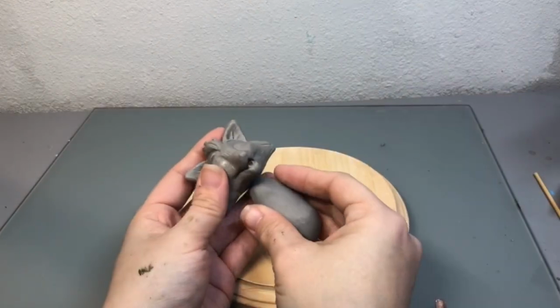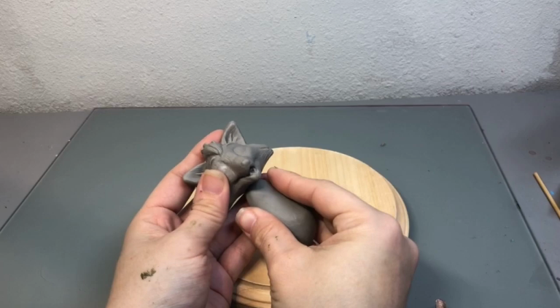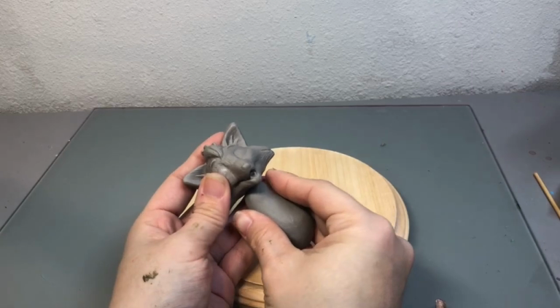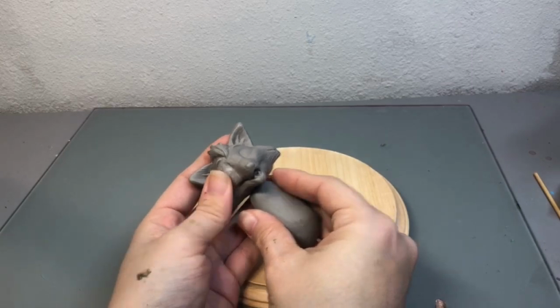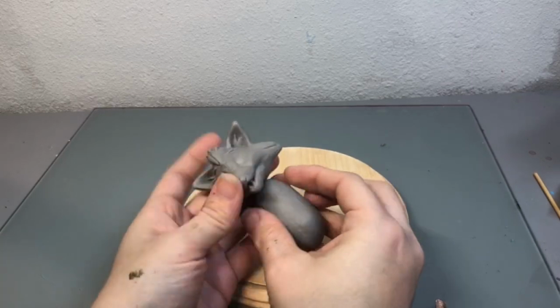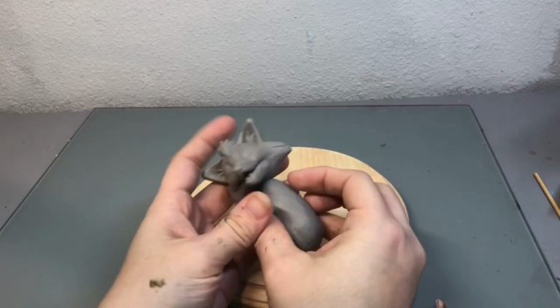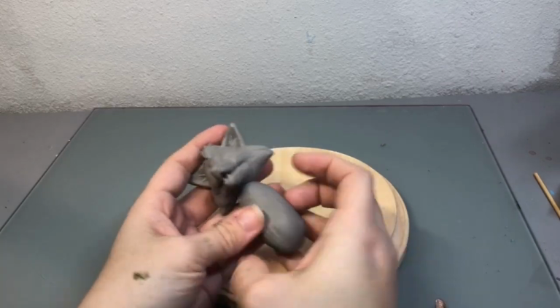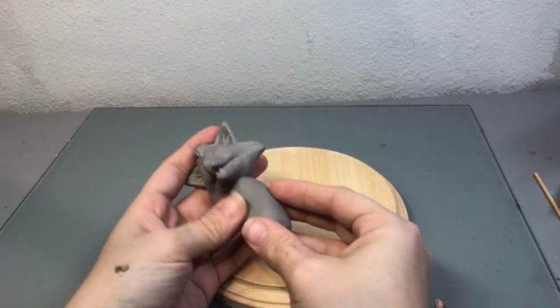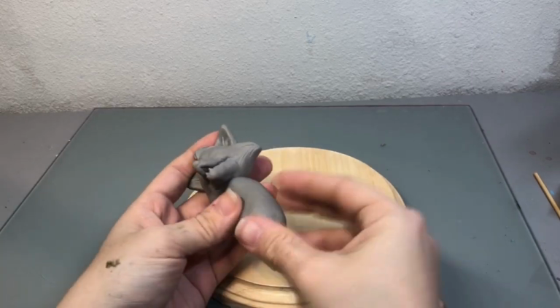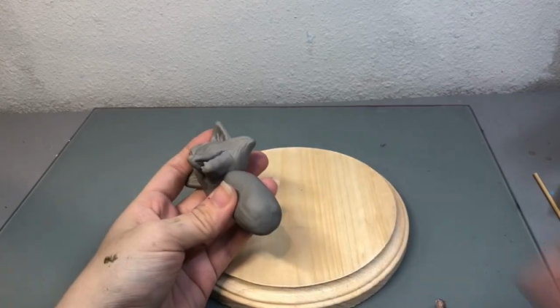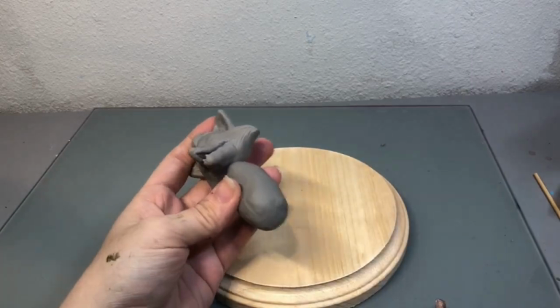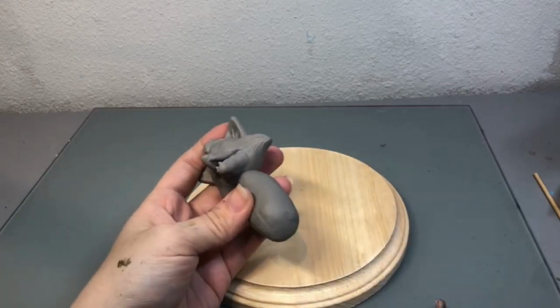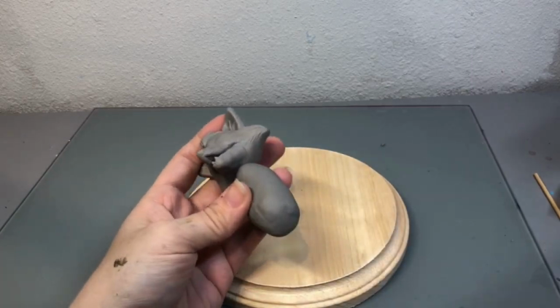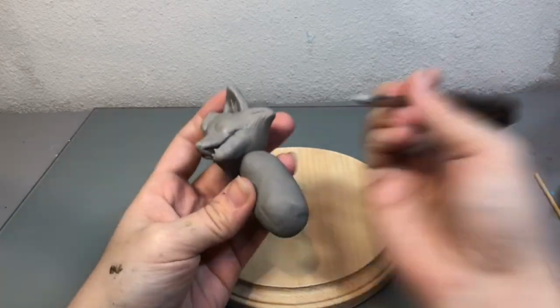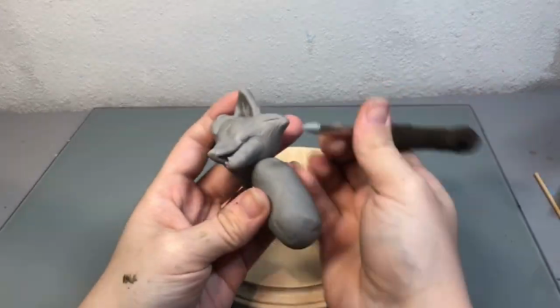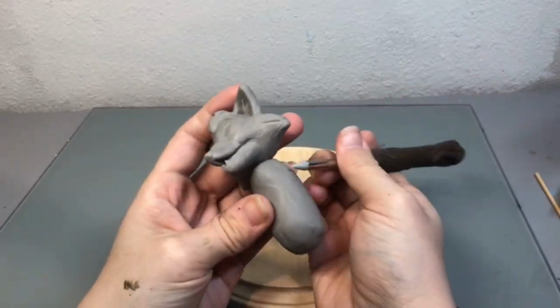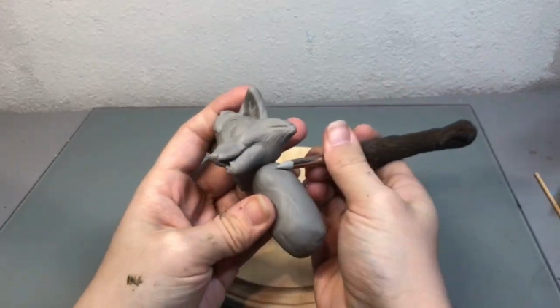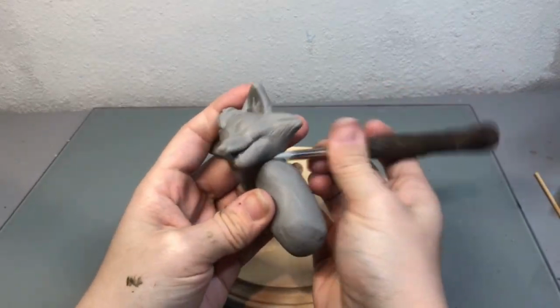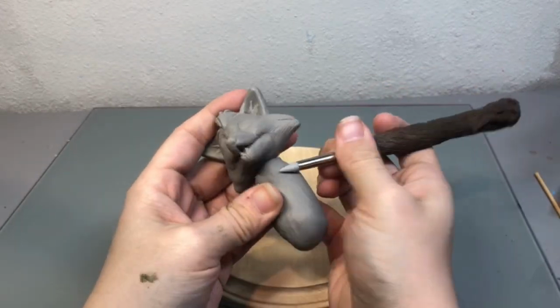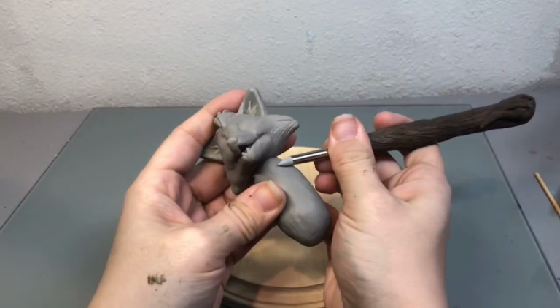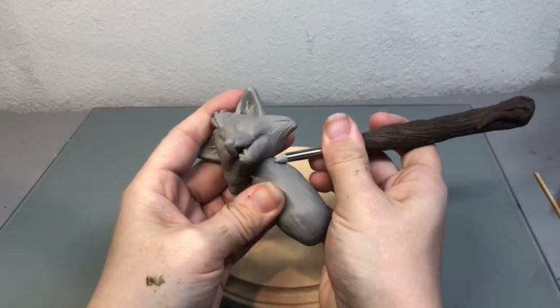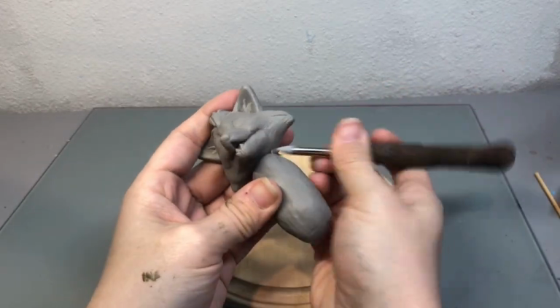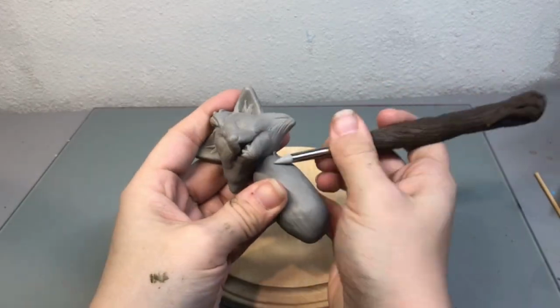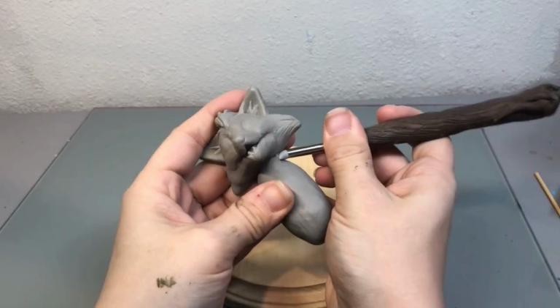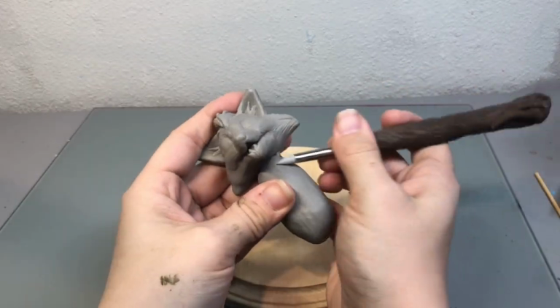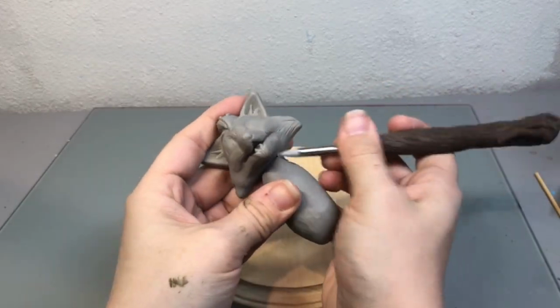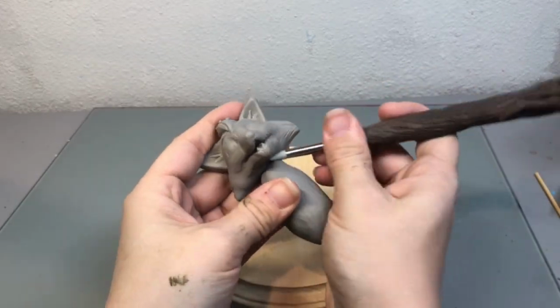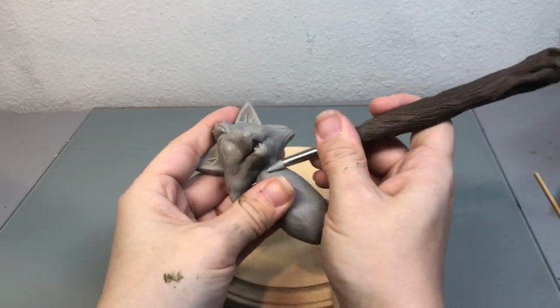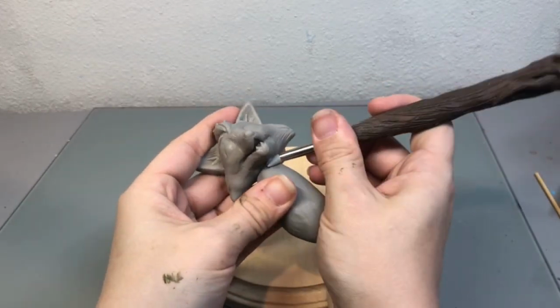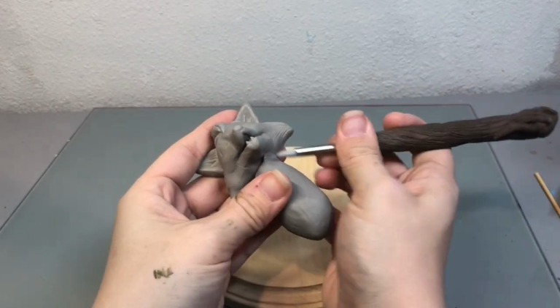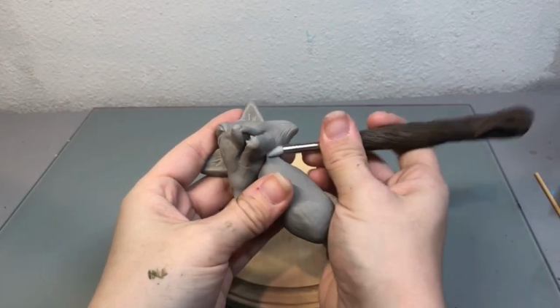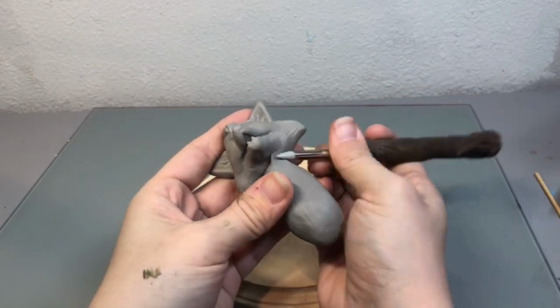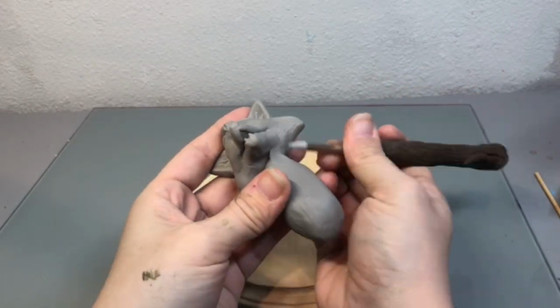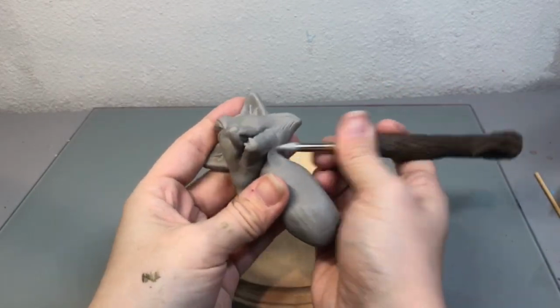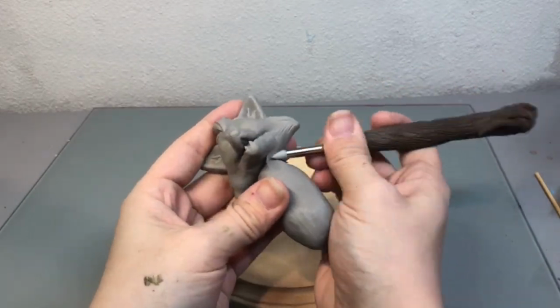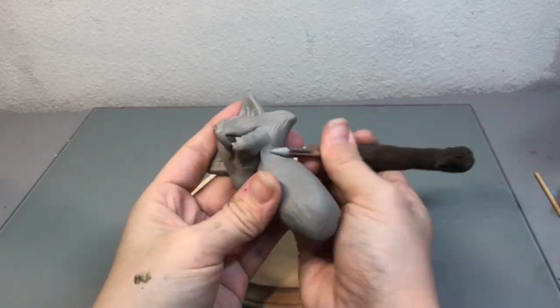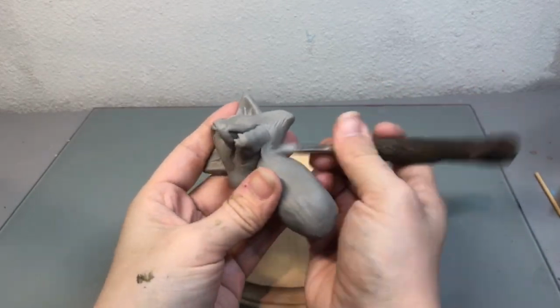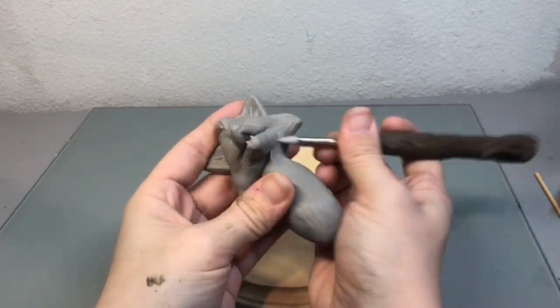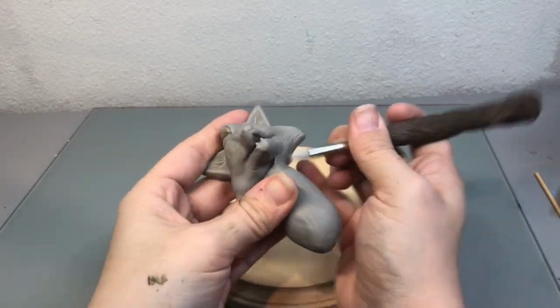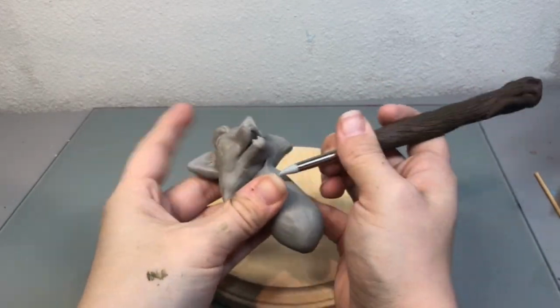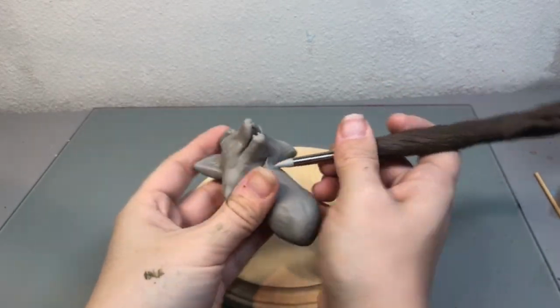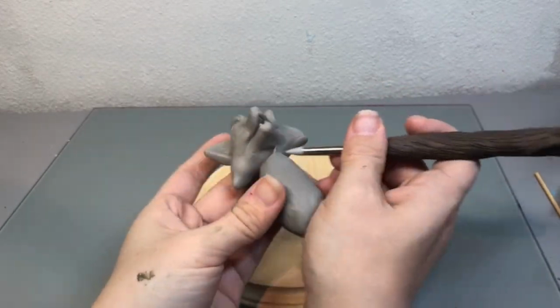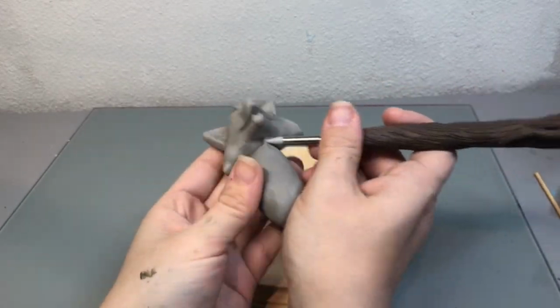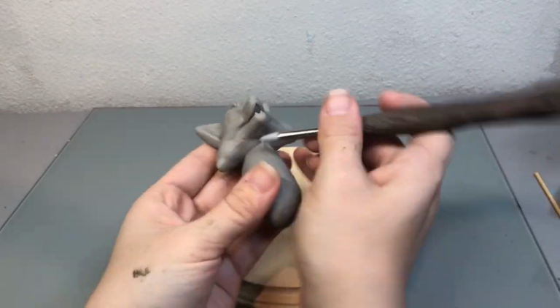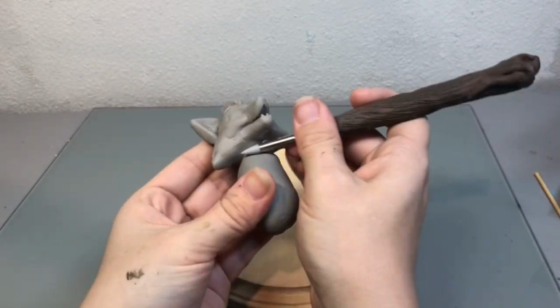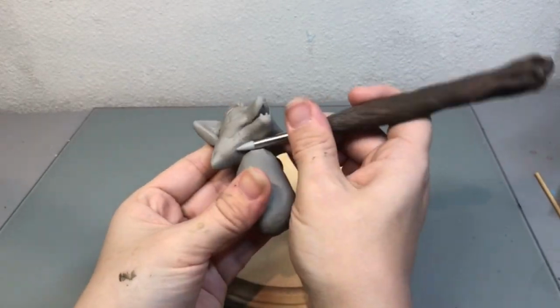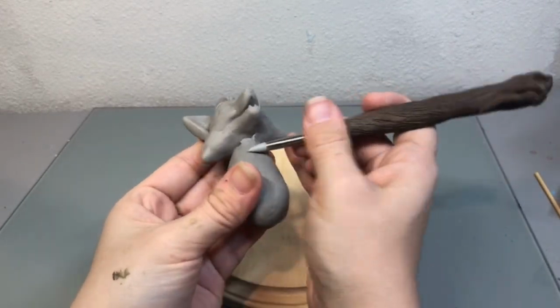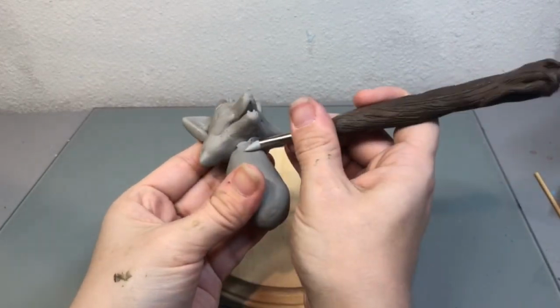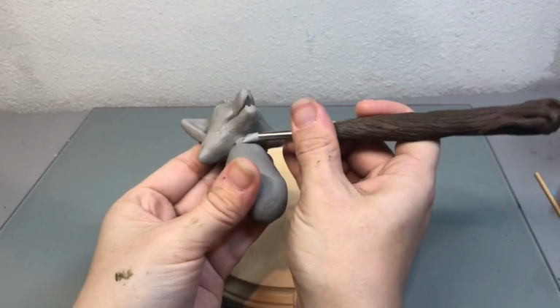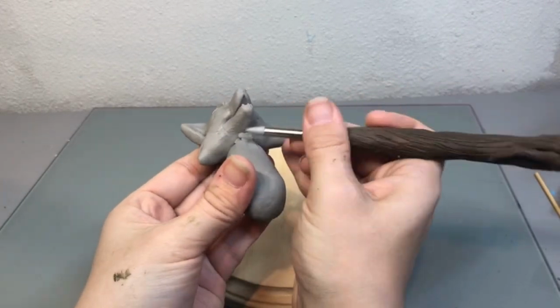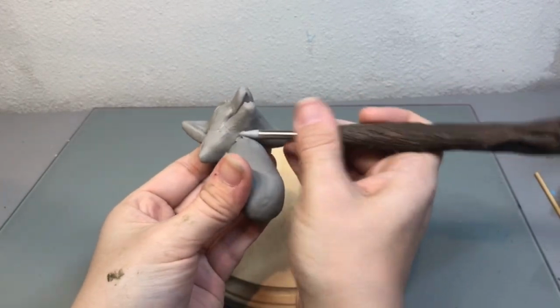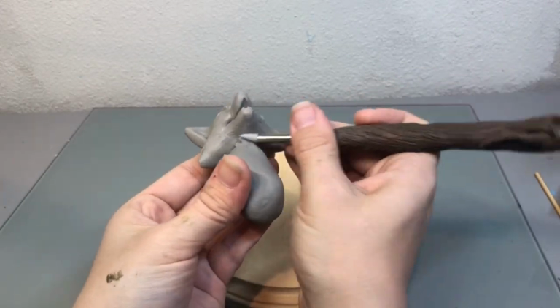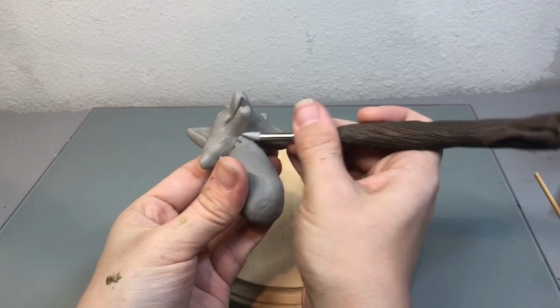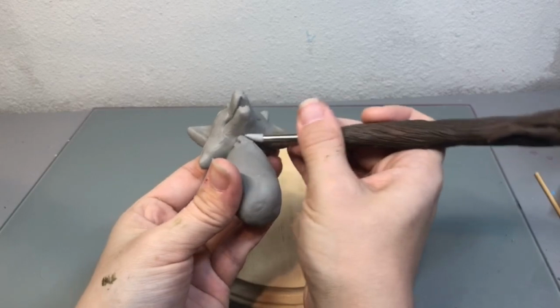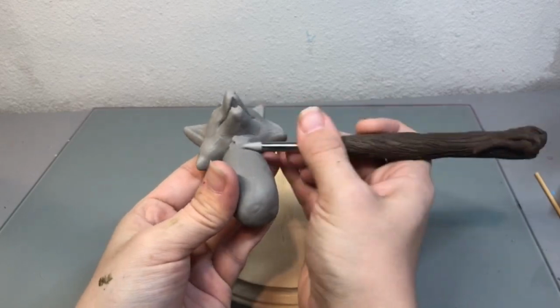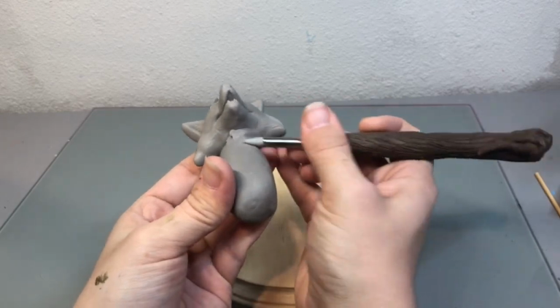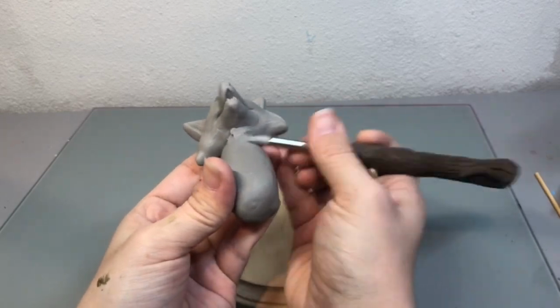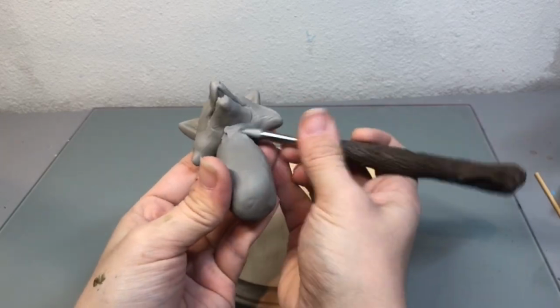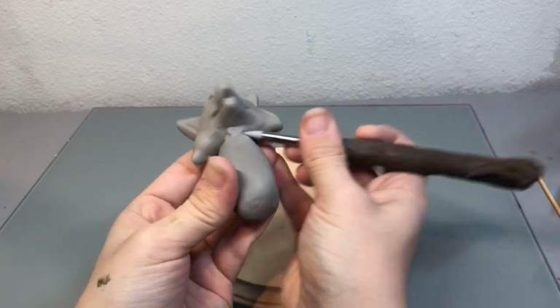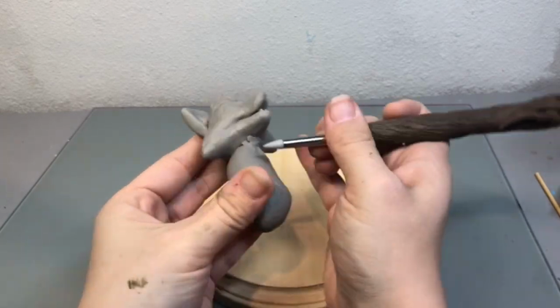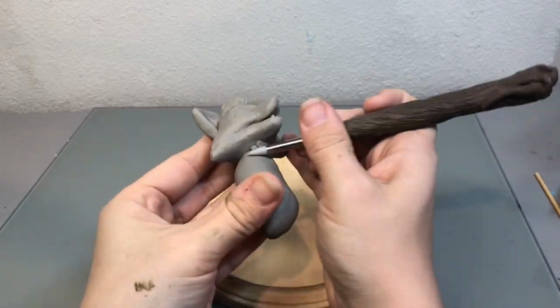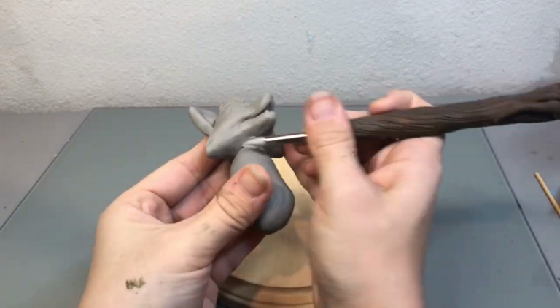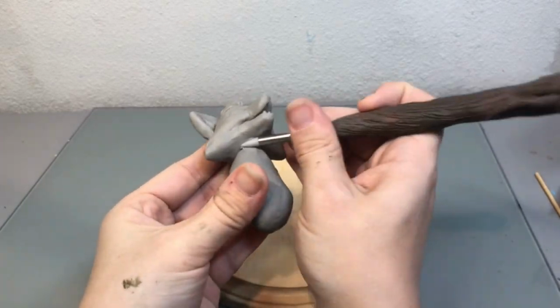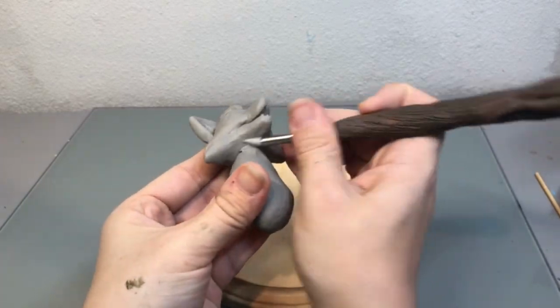Once I was finished with the heads, then I just added the torso and I just took this oval piece of clay and blended it in.